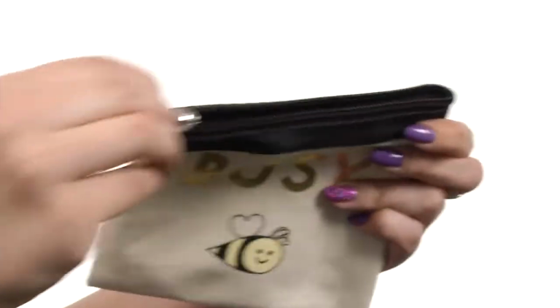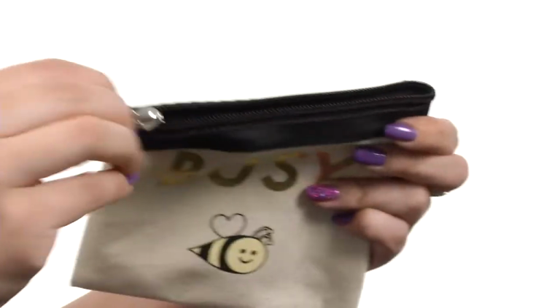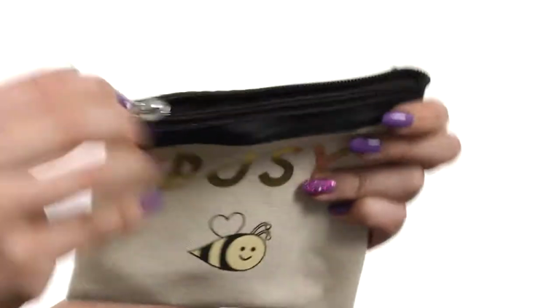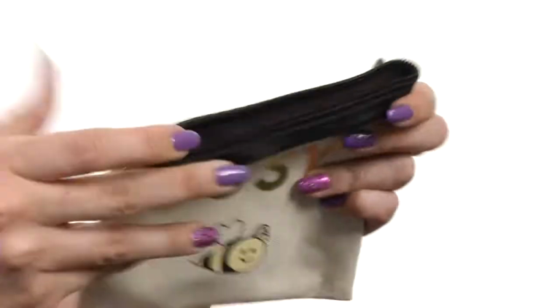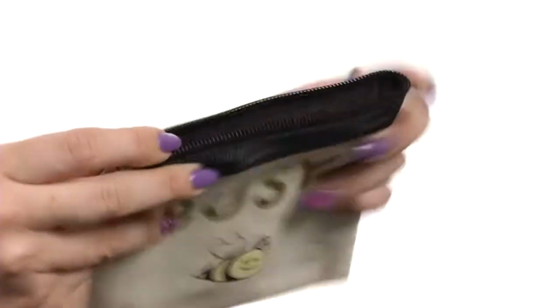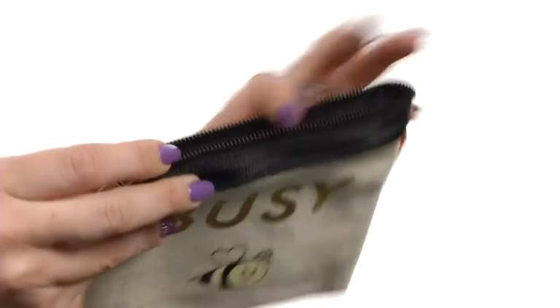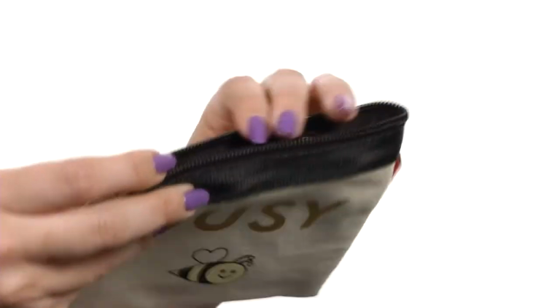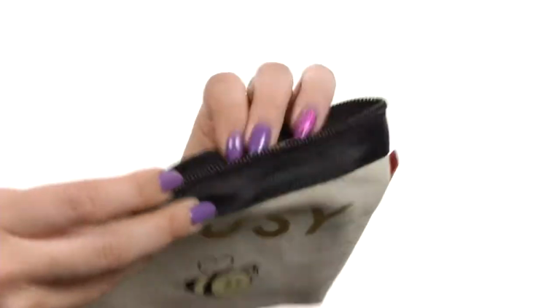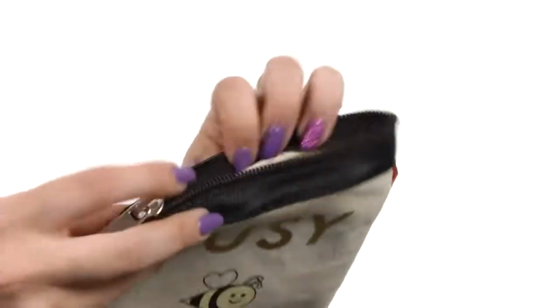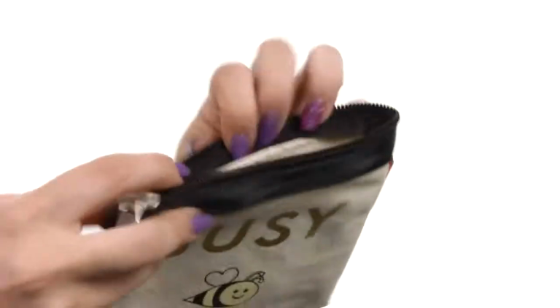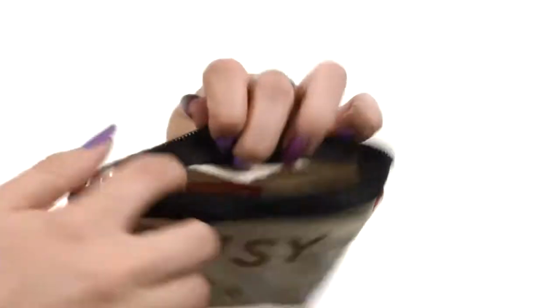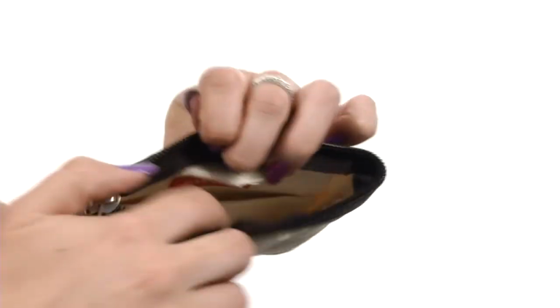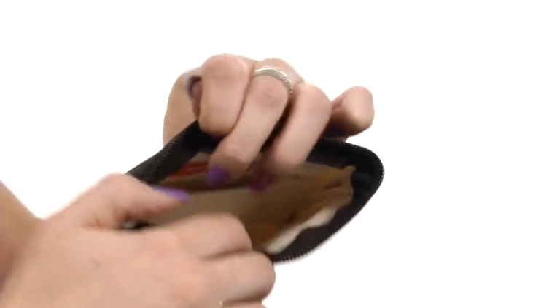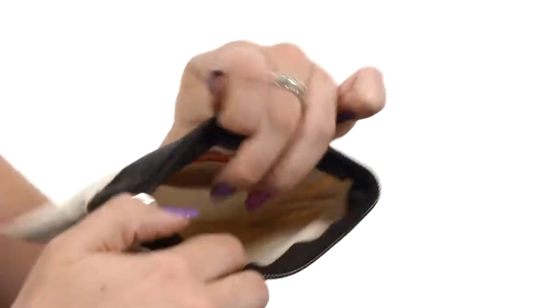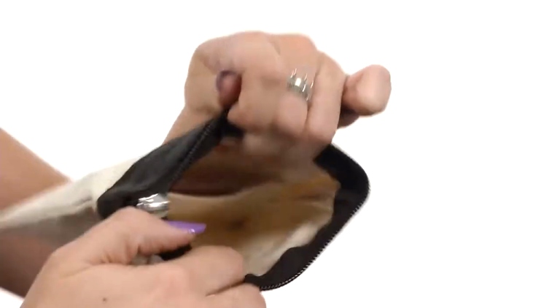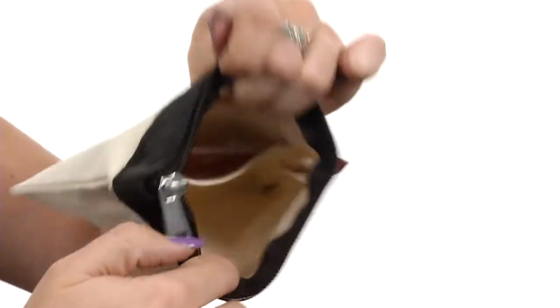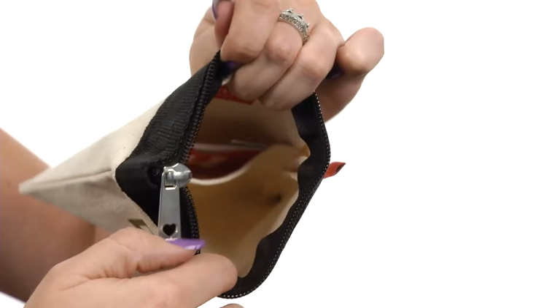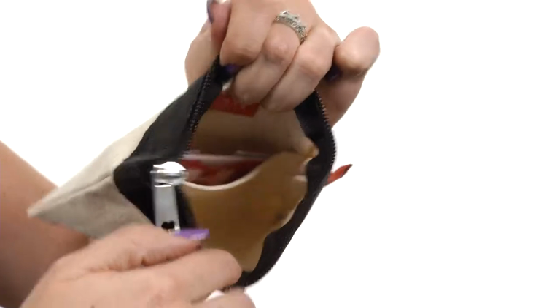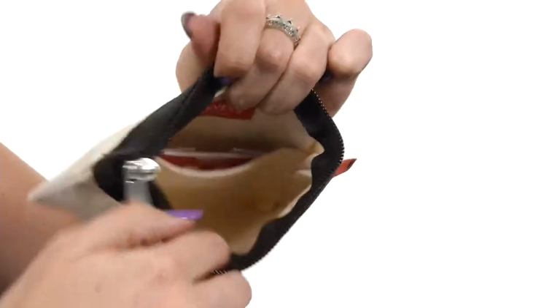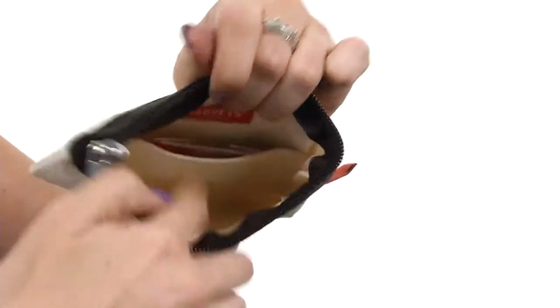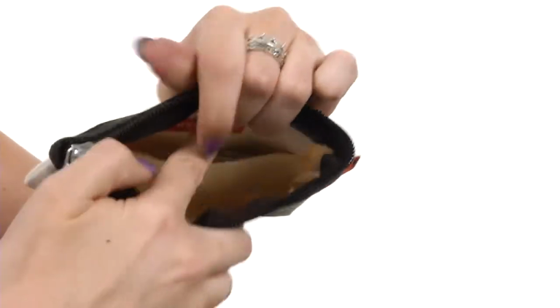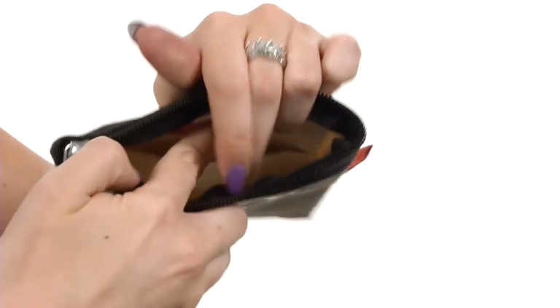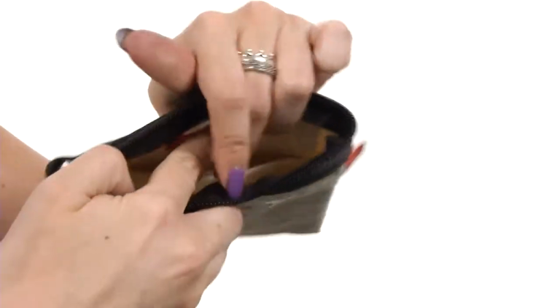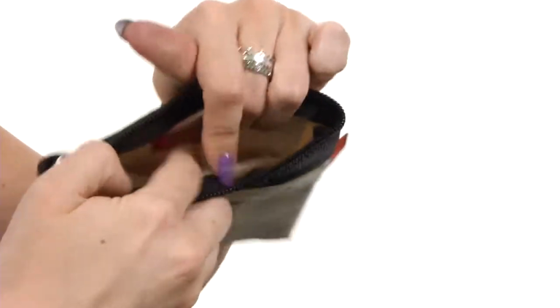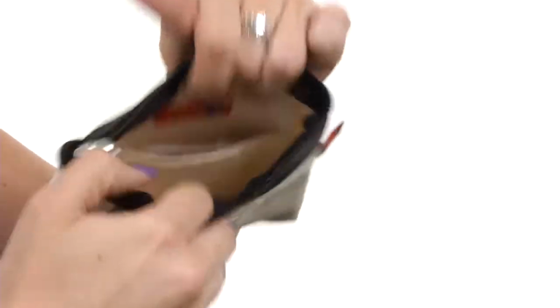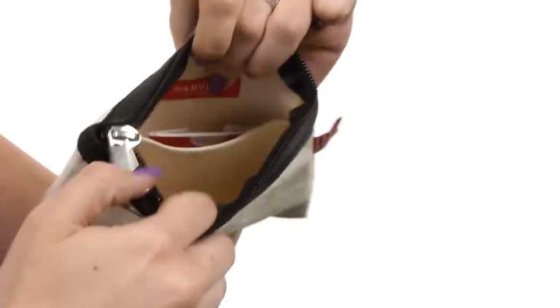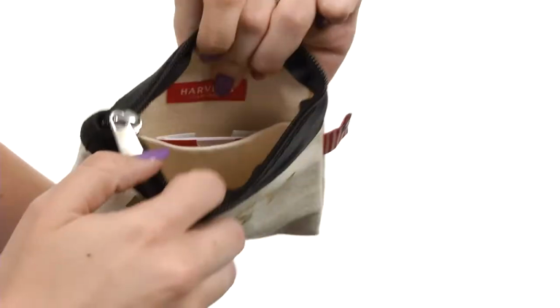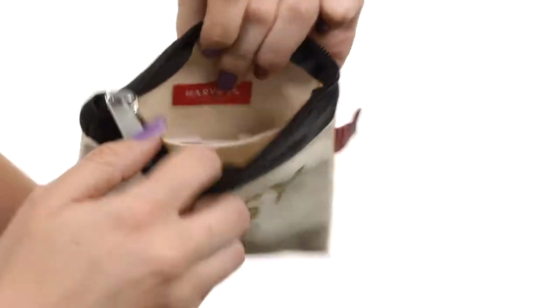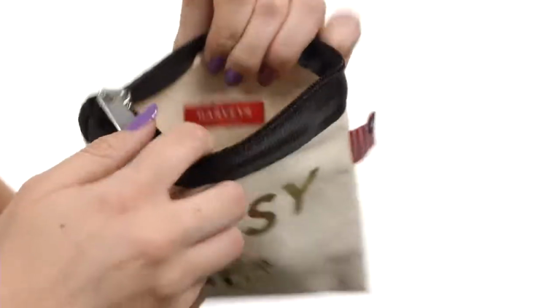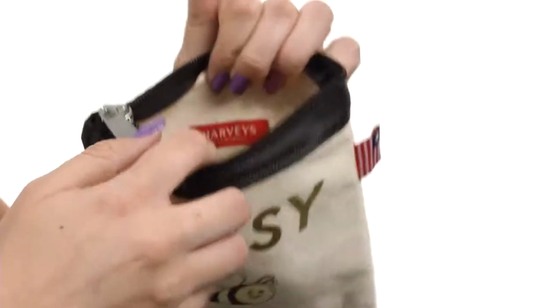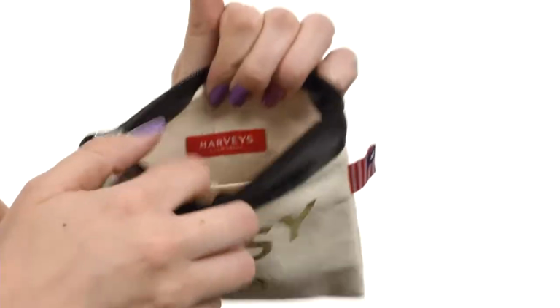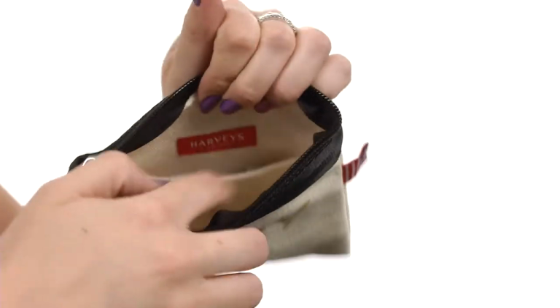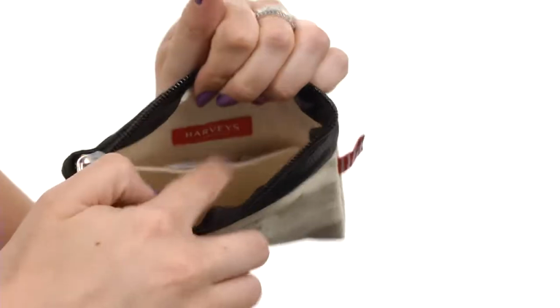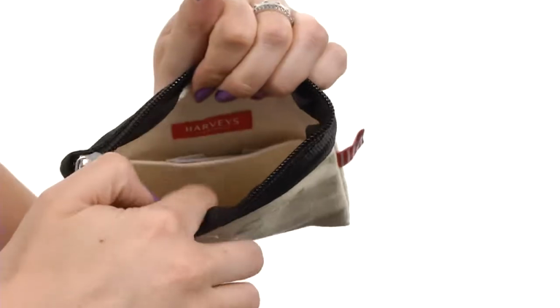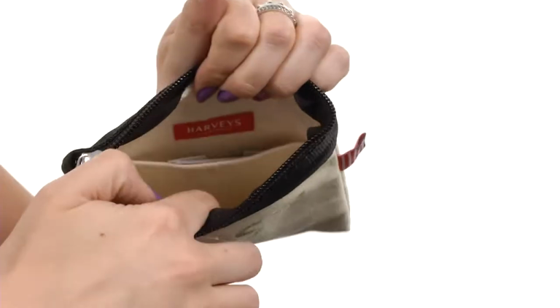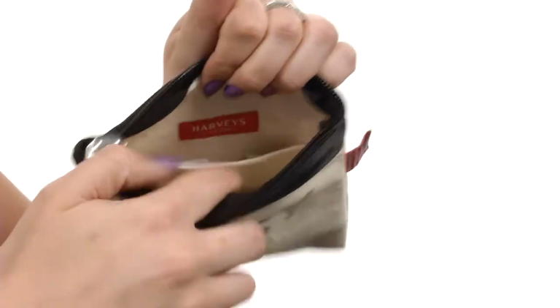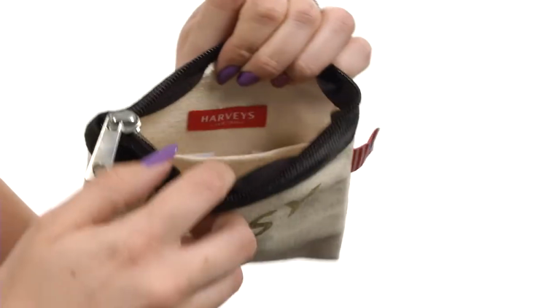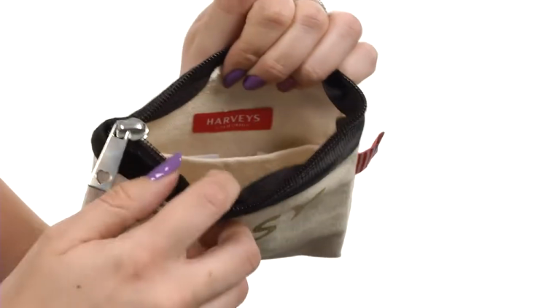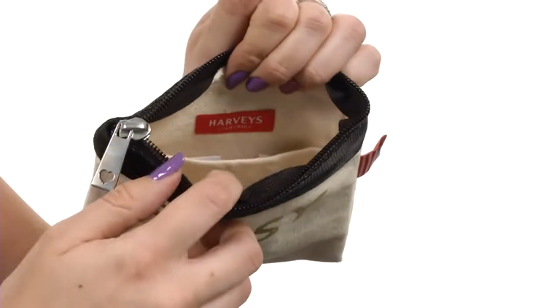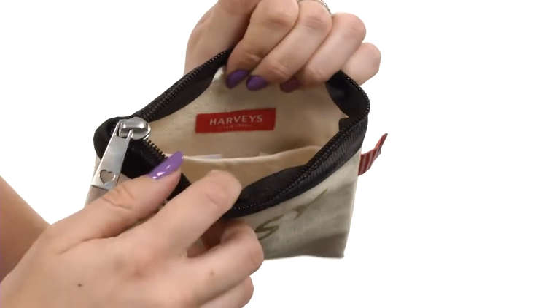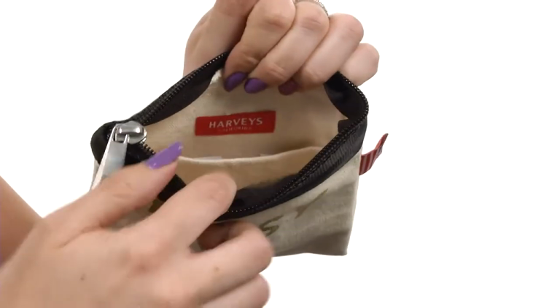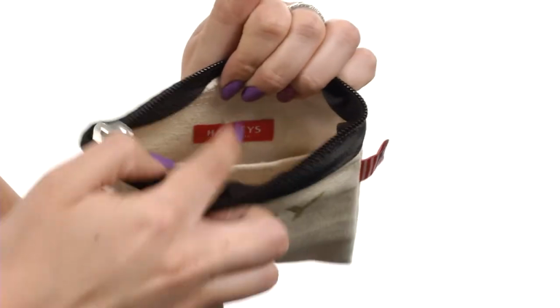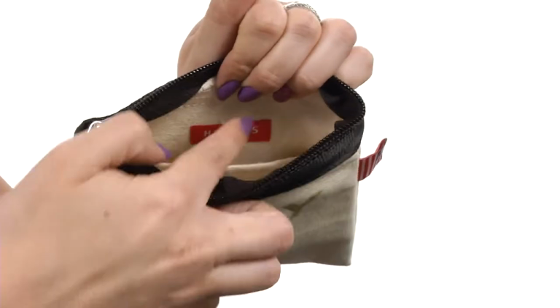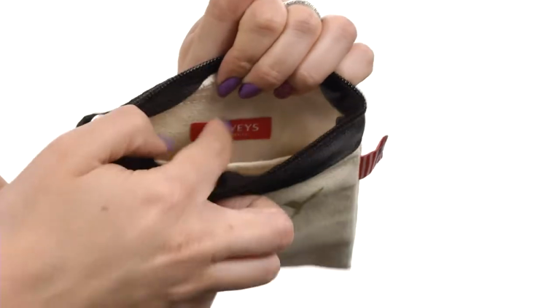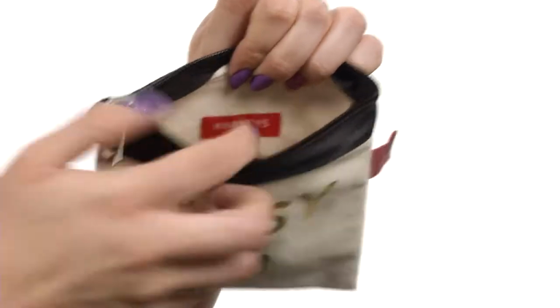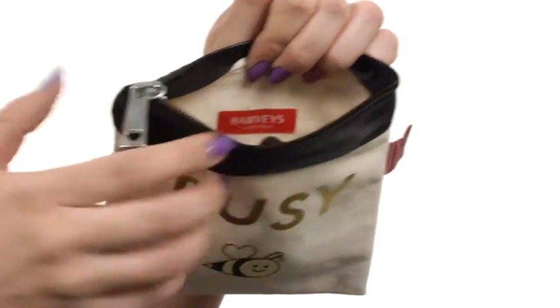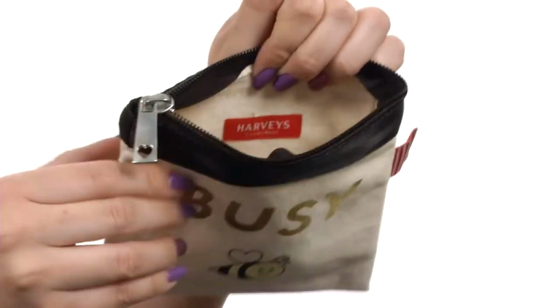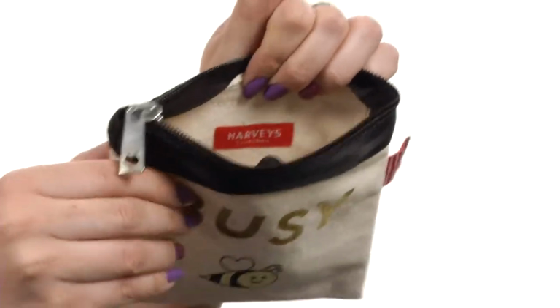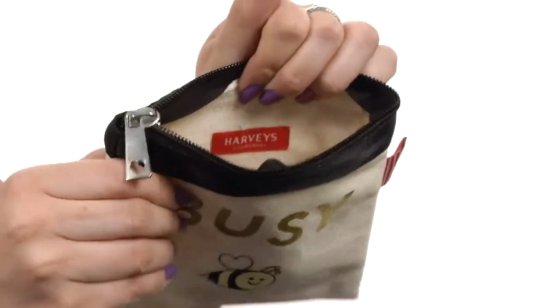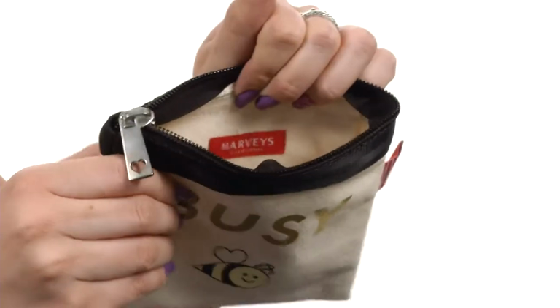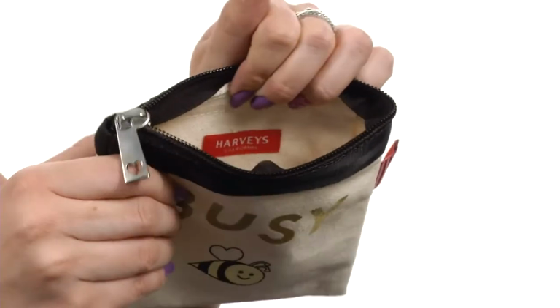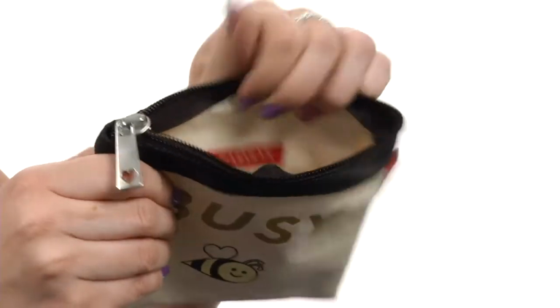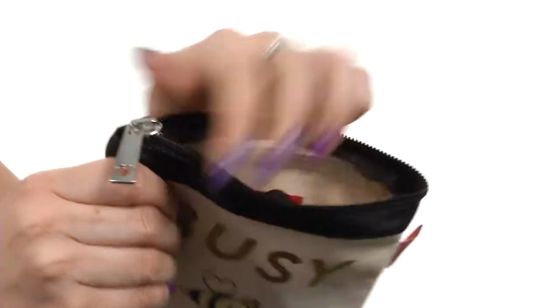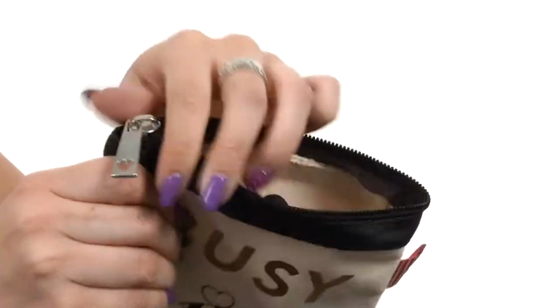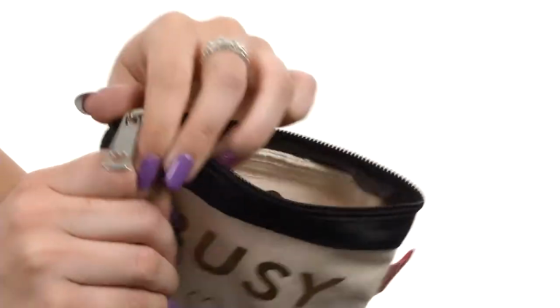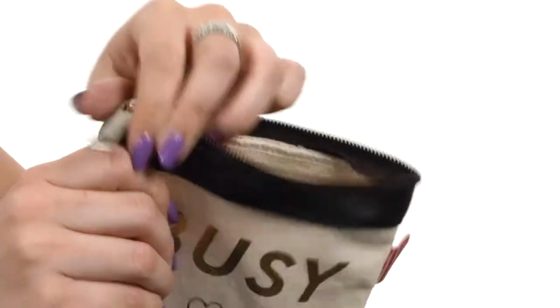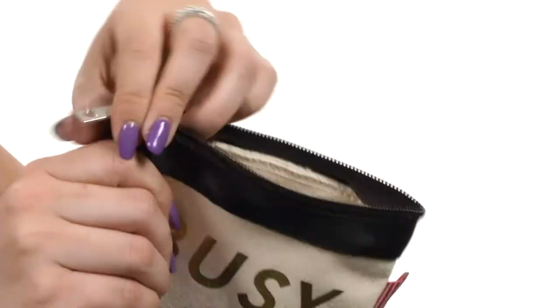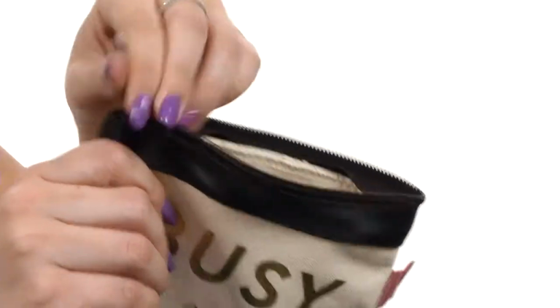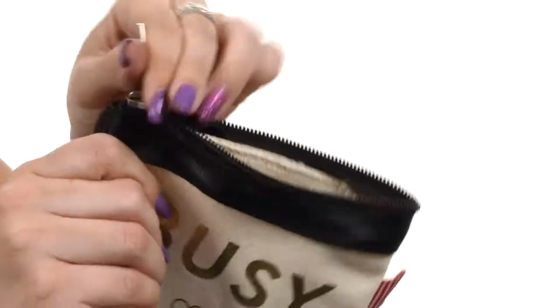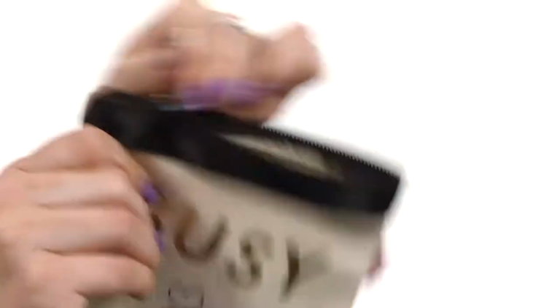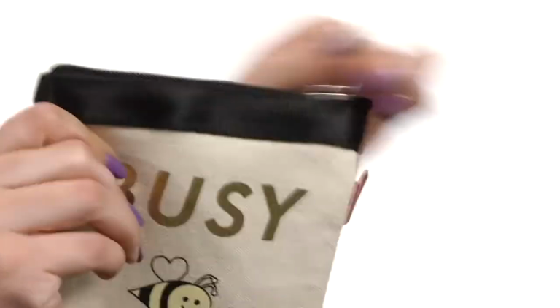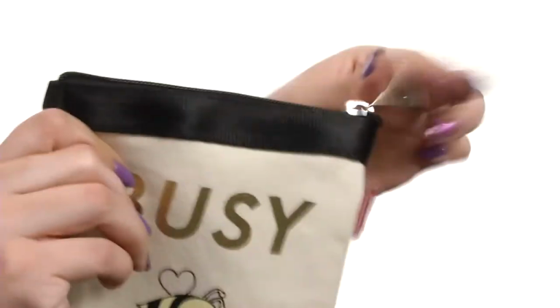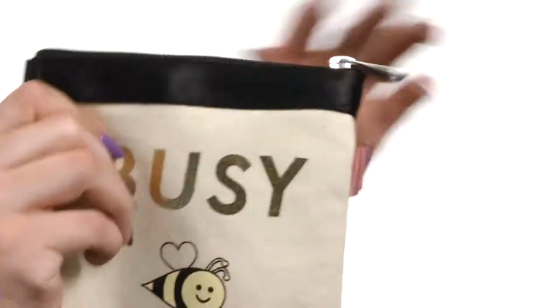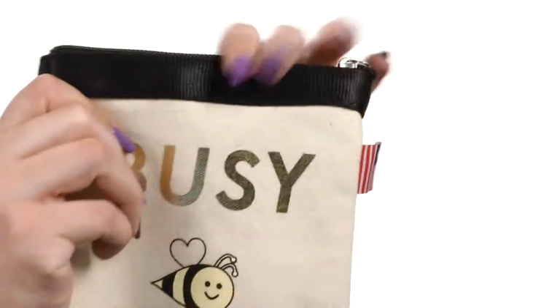There's a zip closure, and when you open that up it's got lots of space on the inside with a back slip pocket, showing off the logo detailing as well.